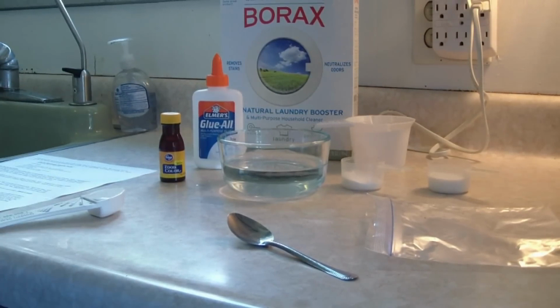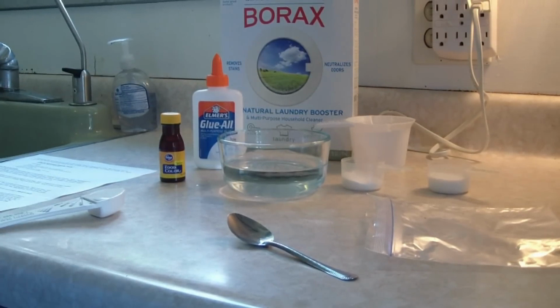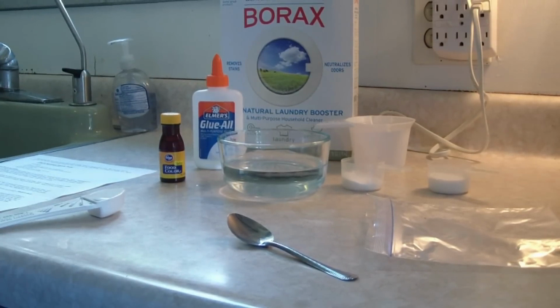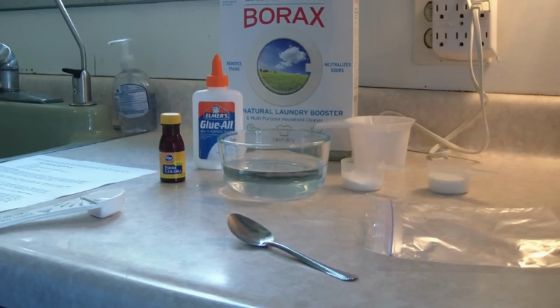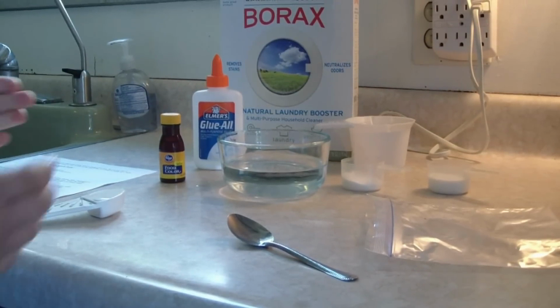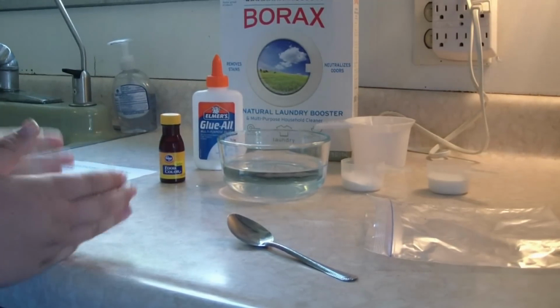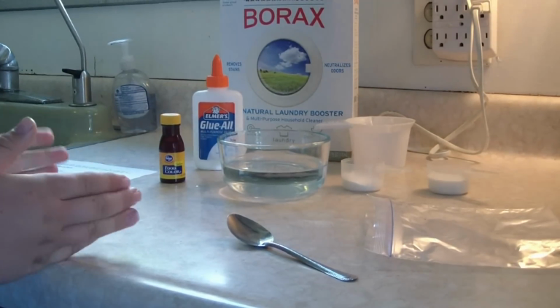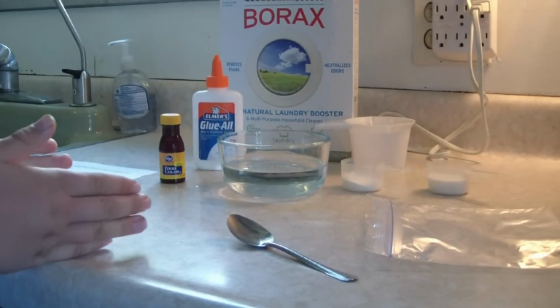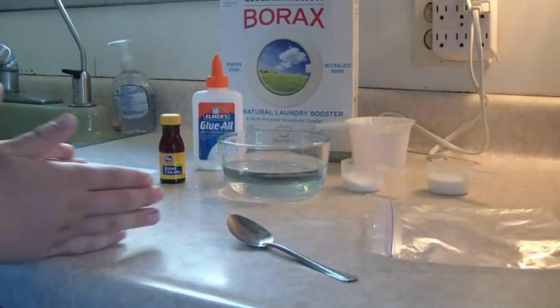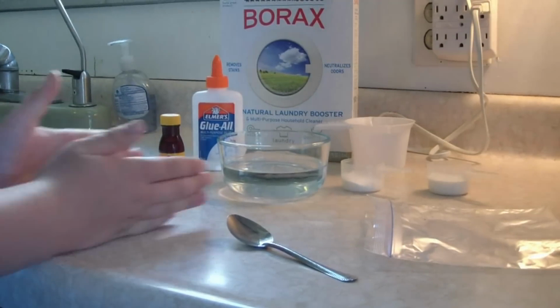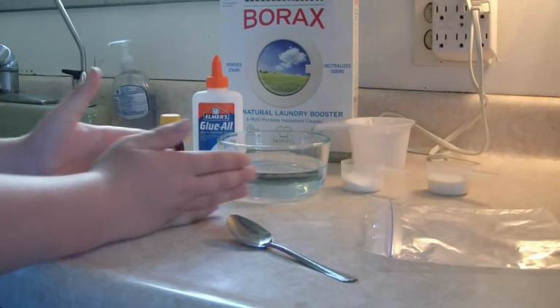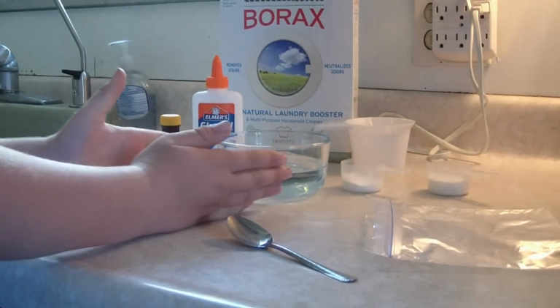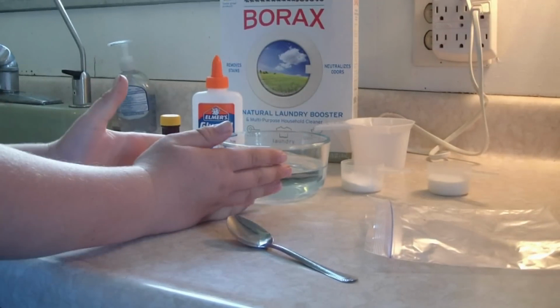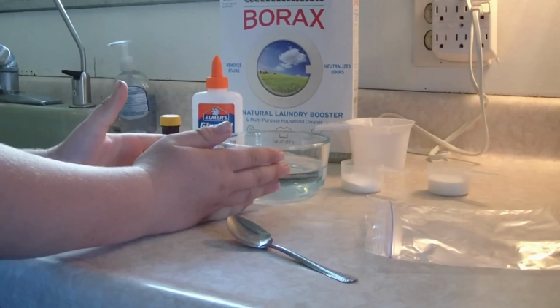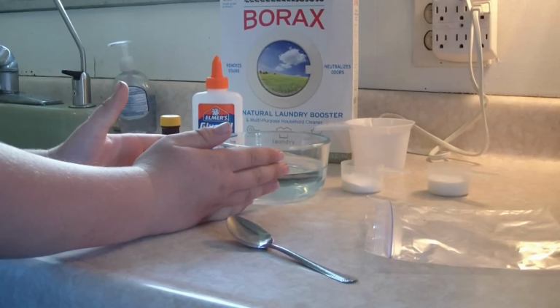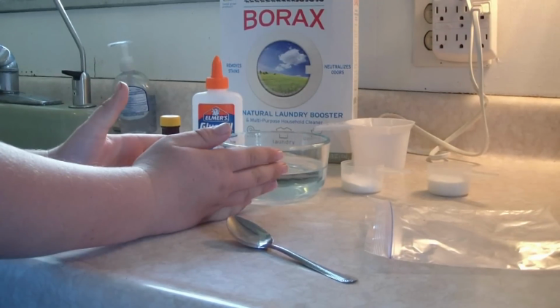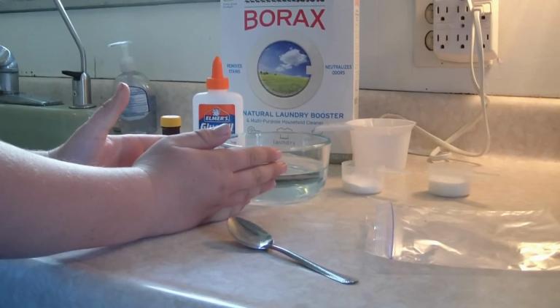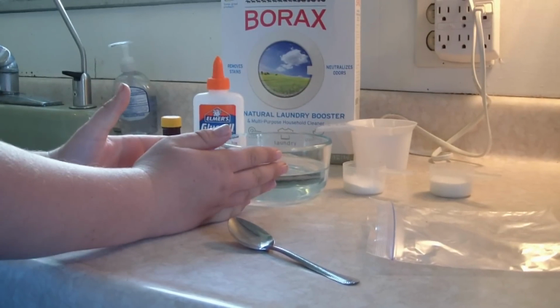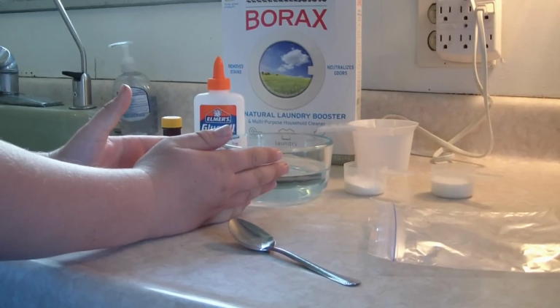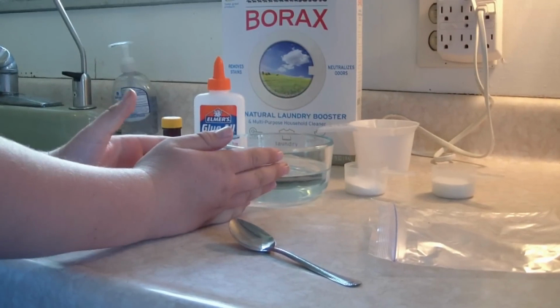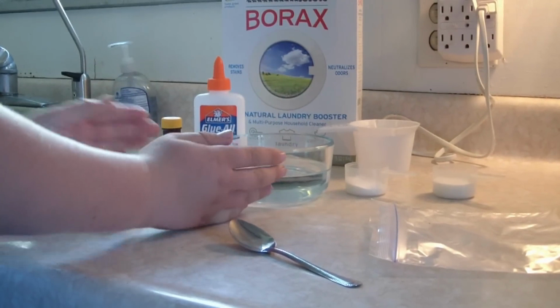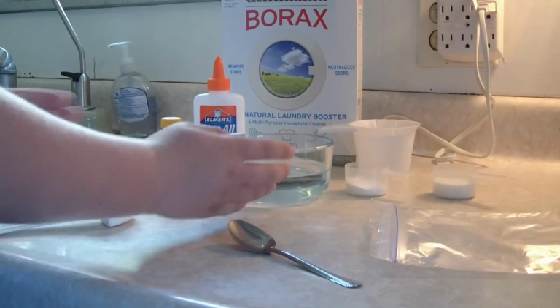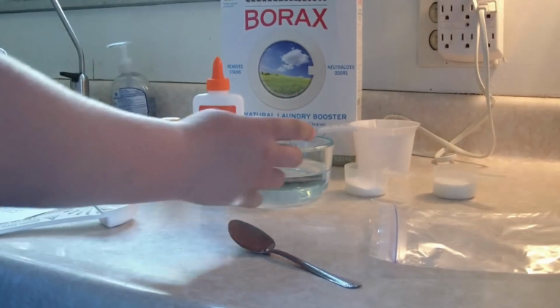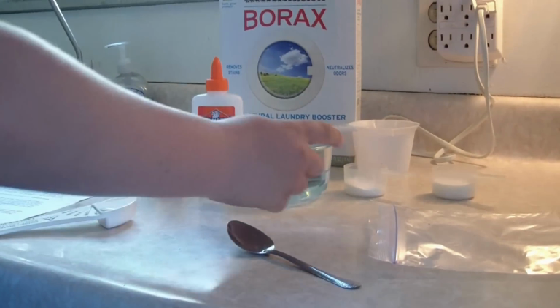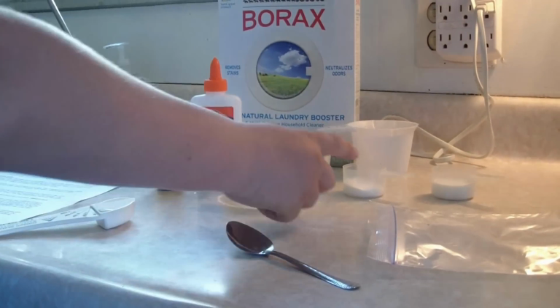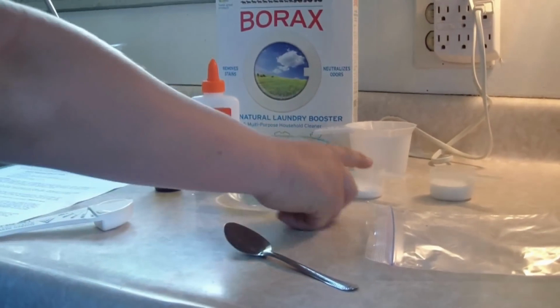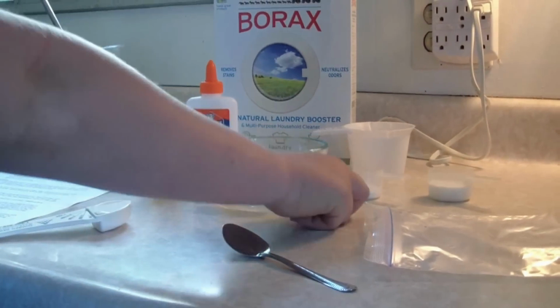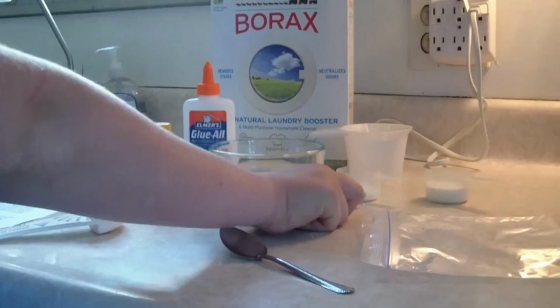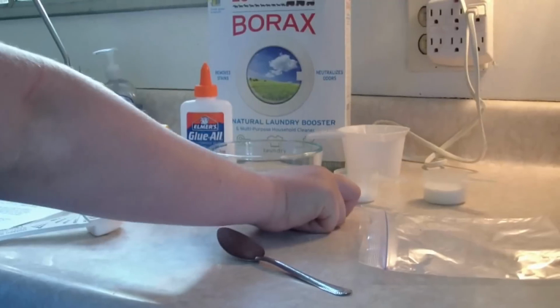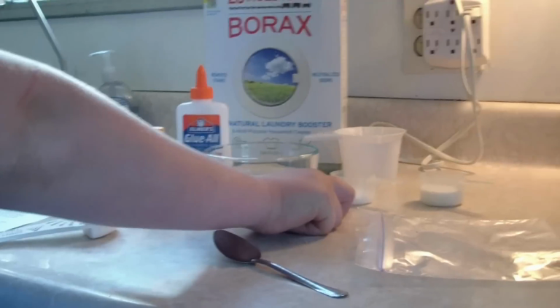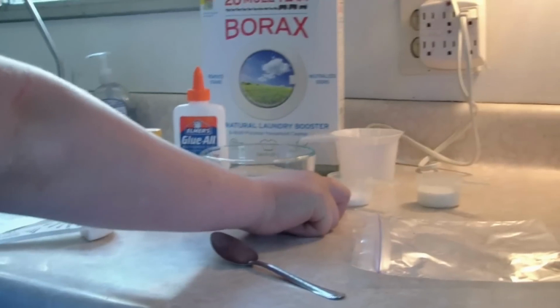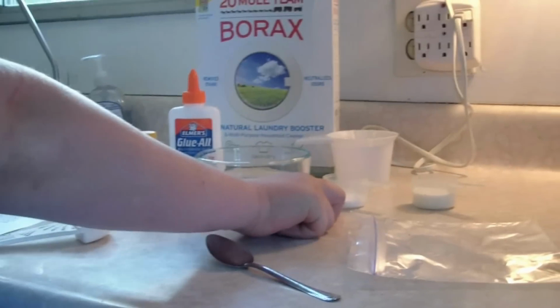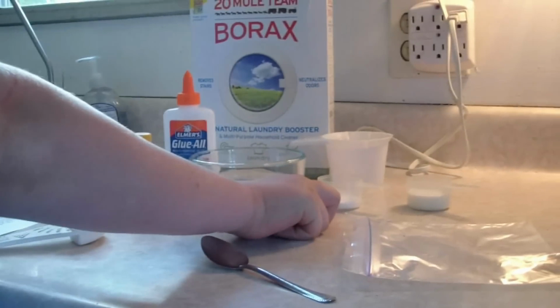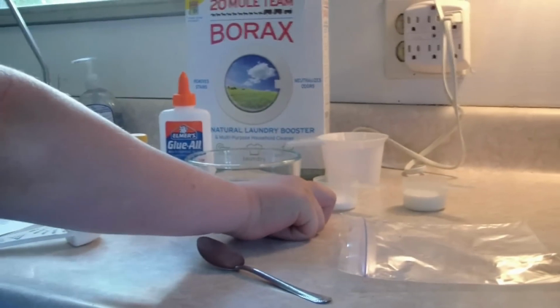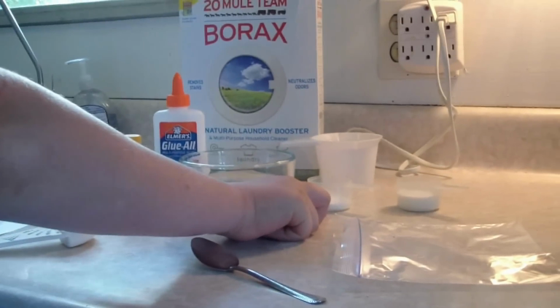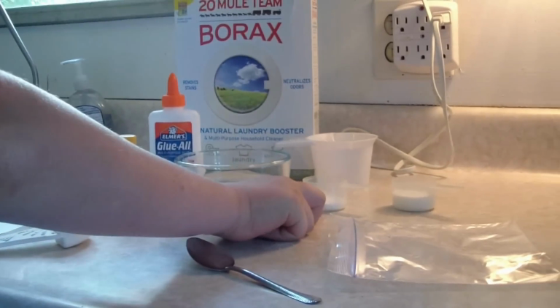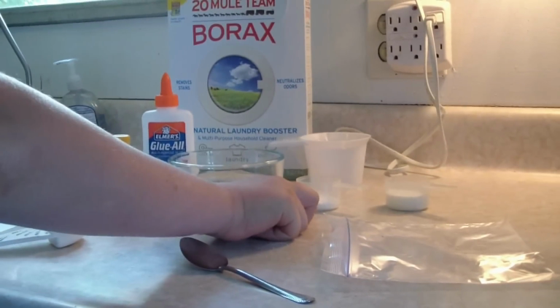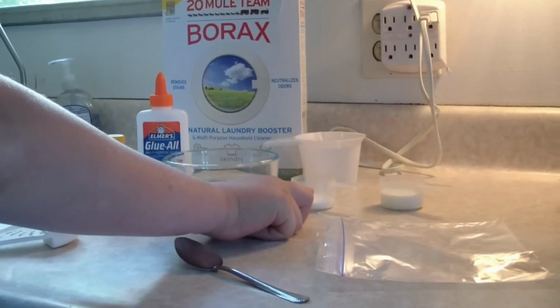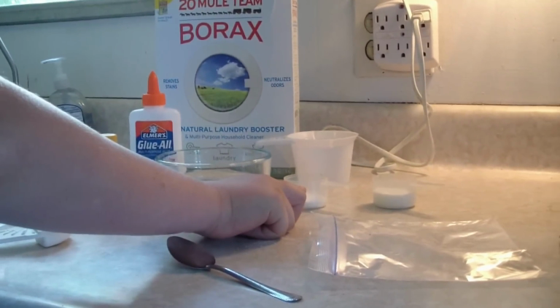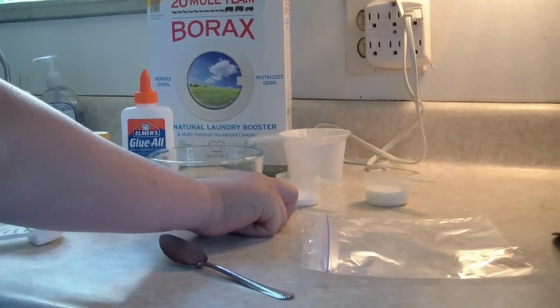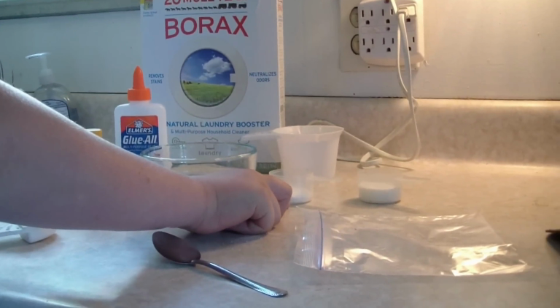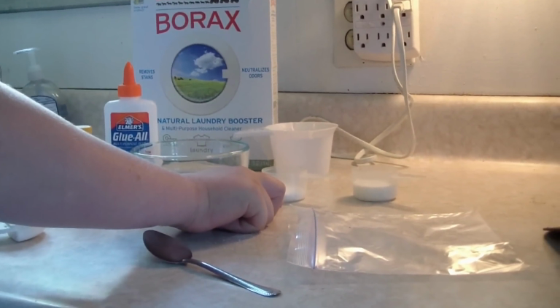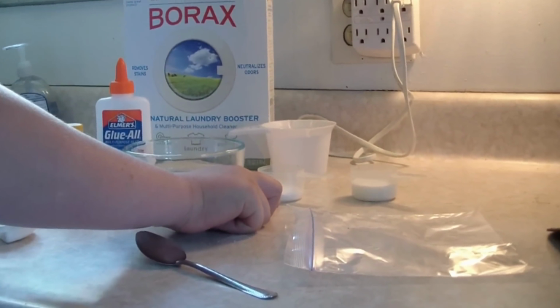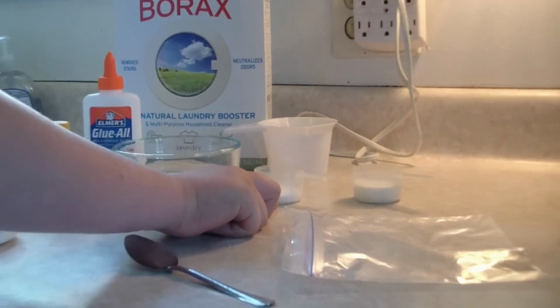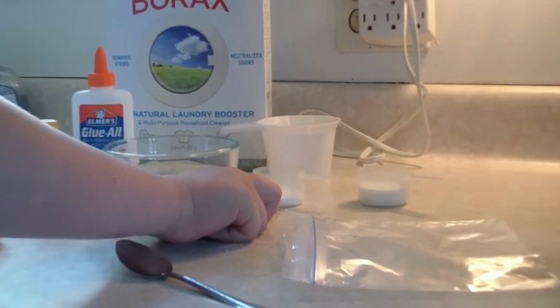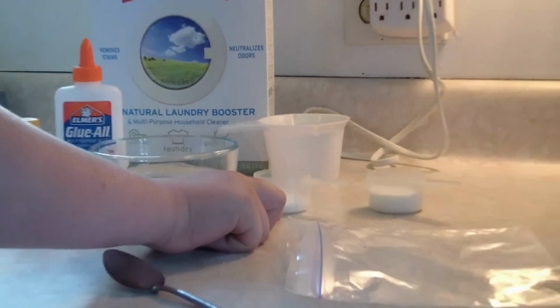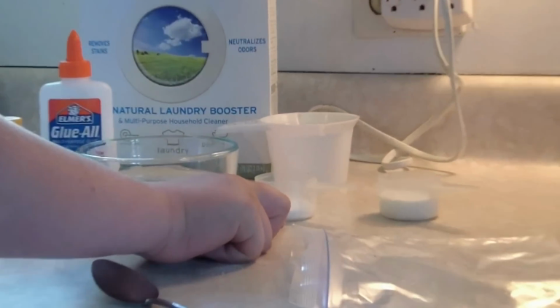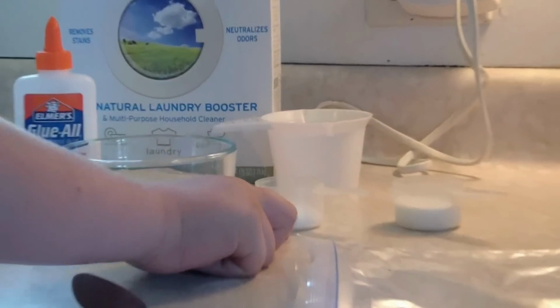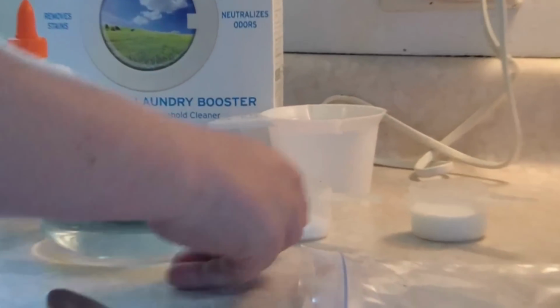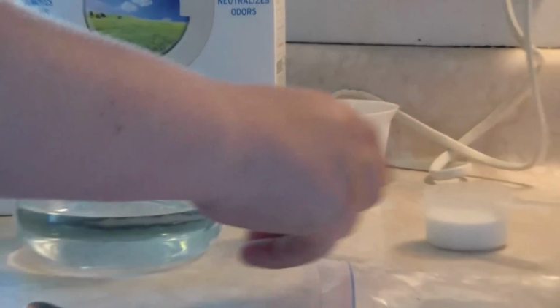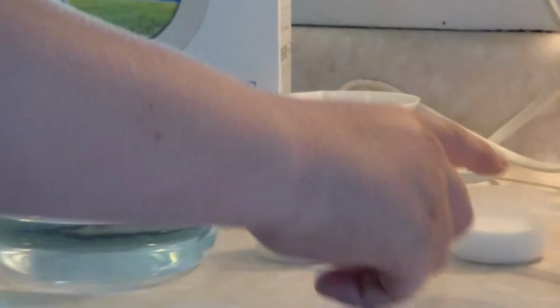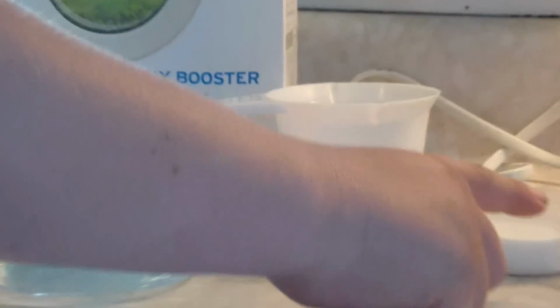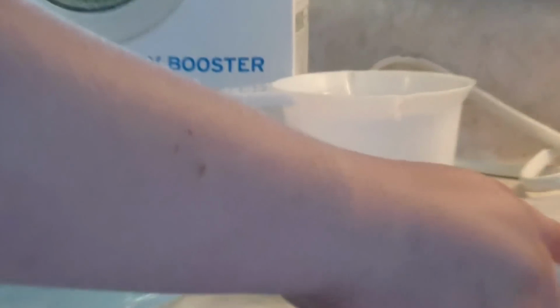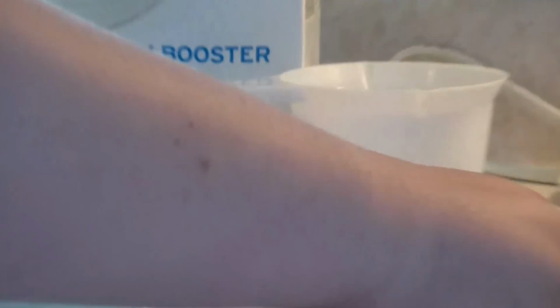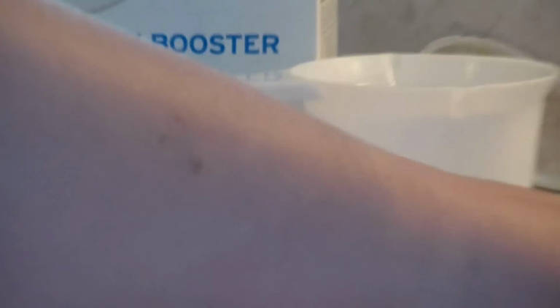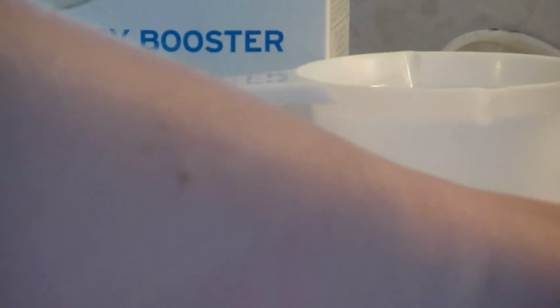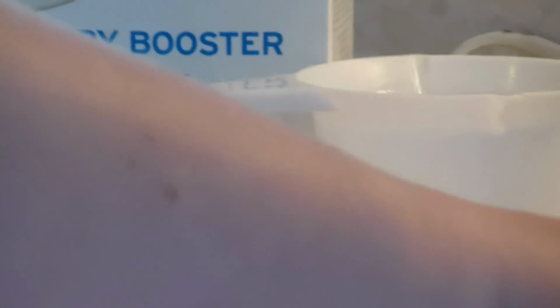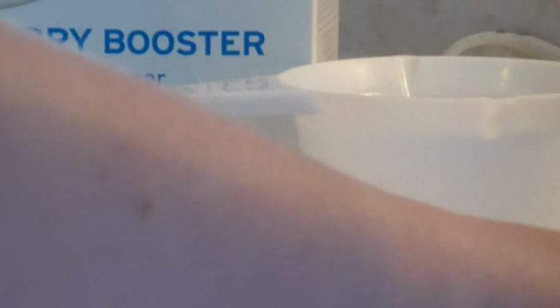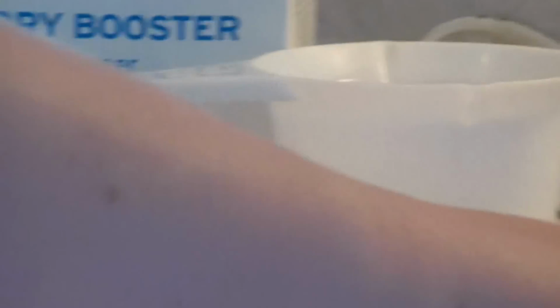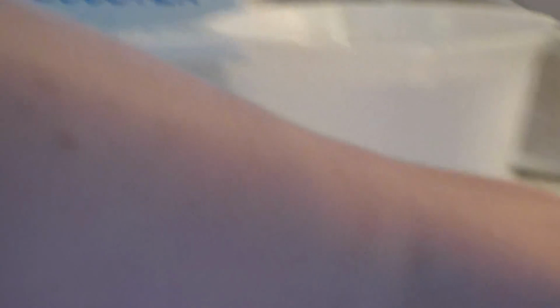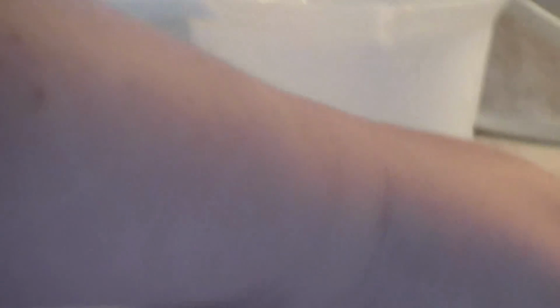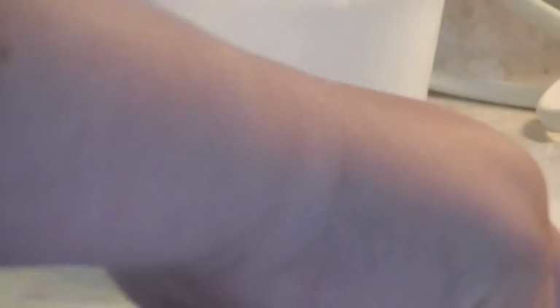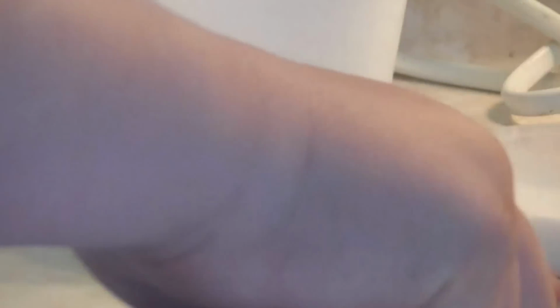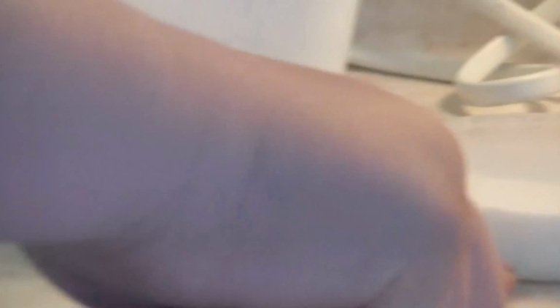So here we have one cup of water, one tablespoon of borax, and this is a tablespoon of glue.